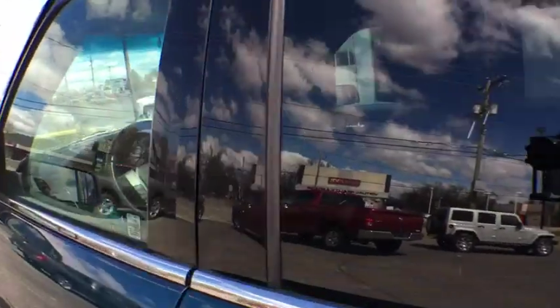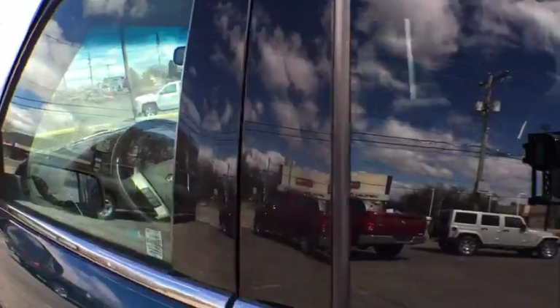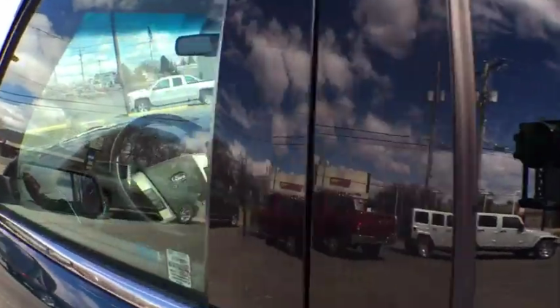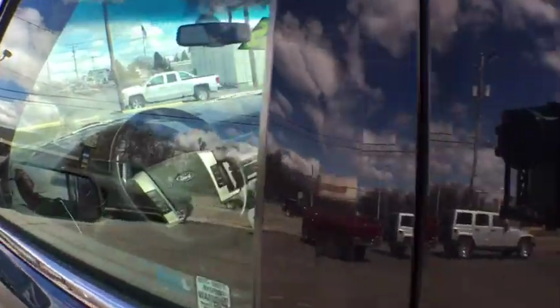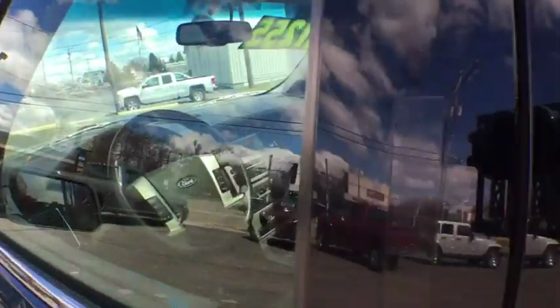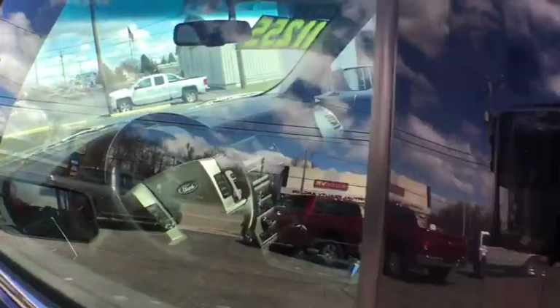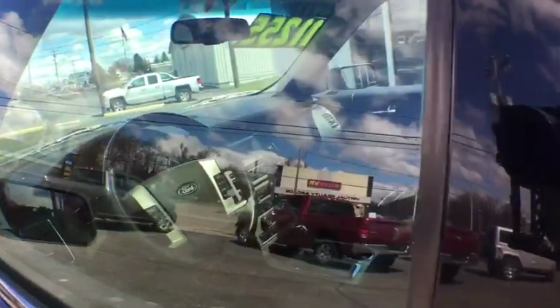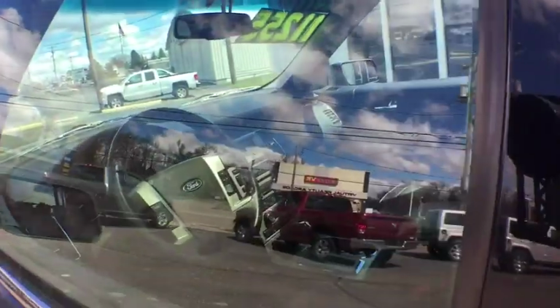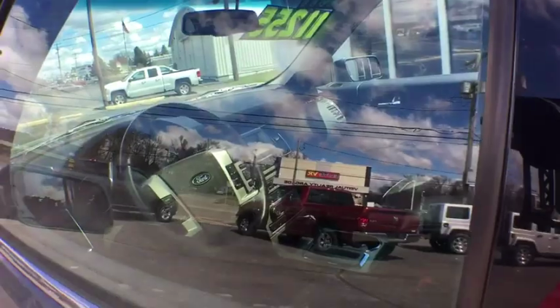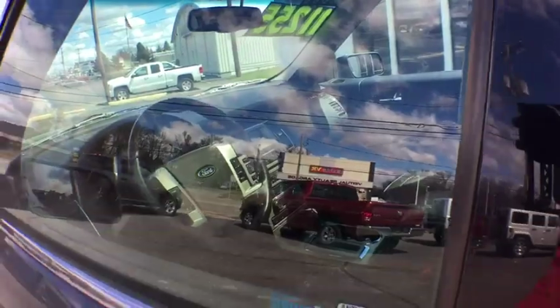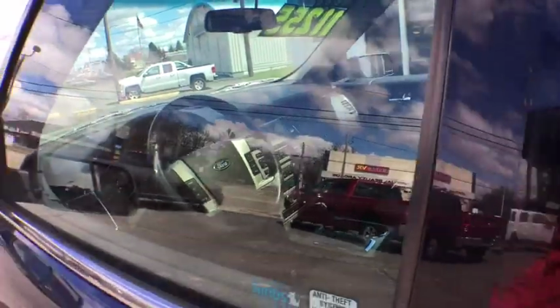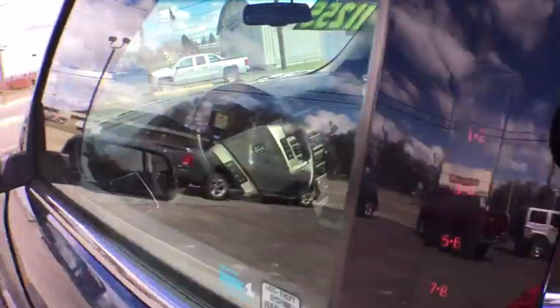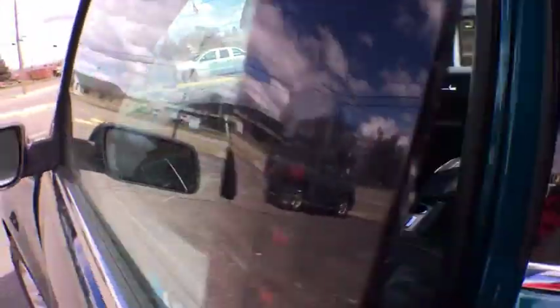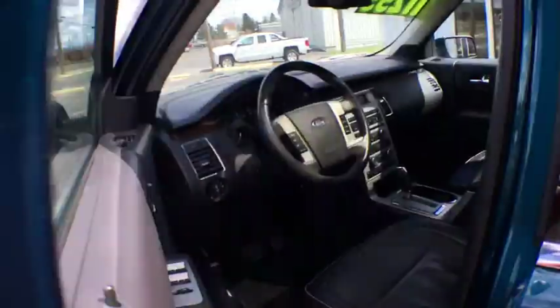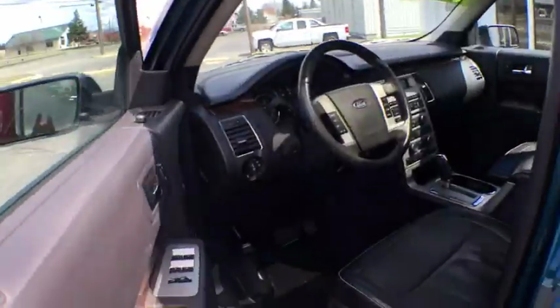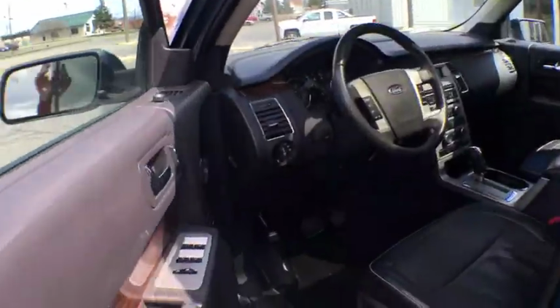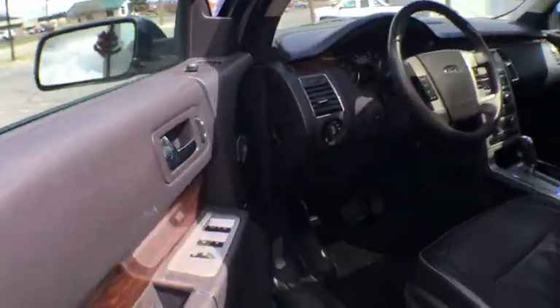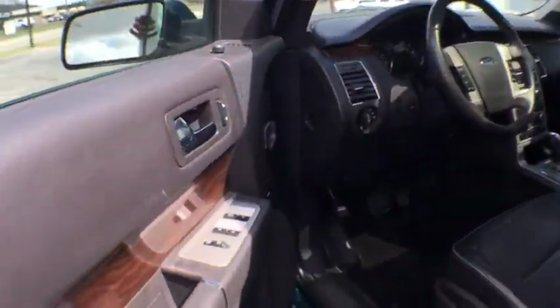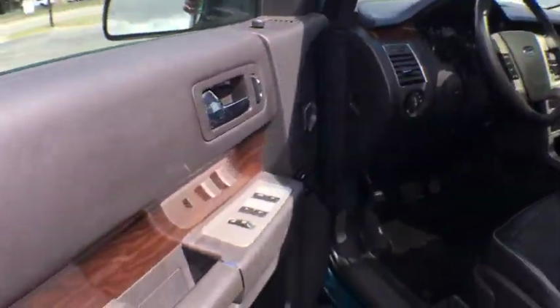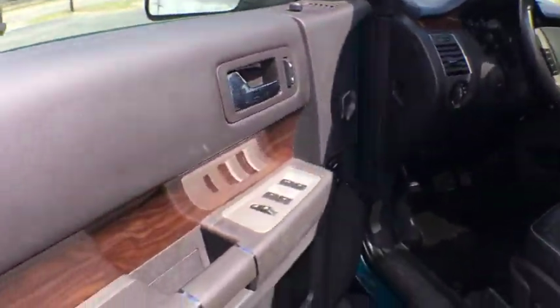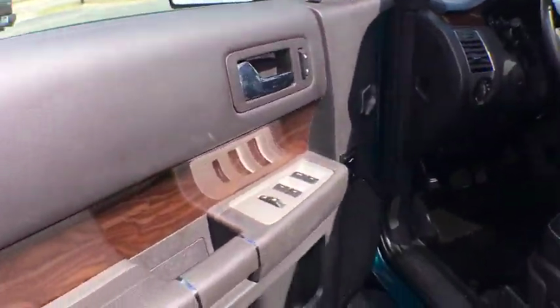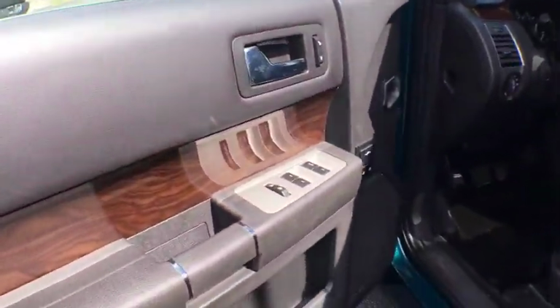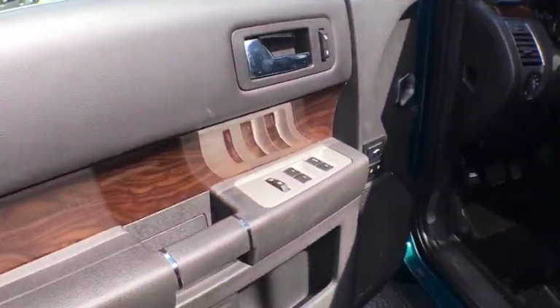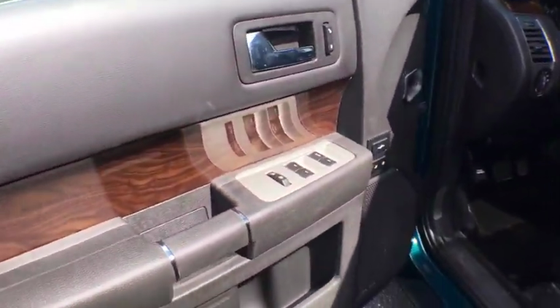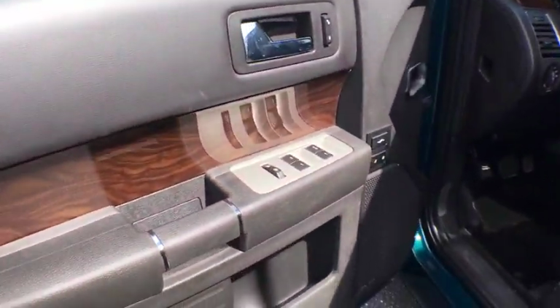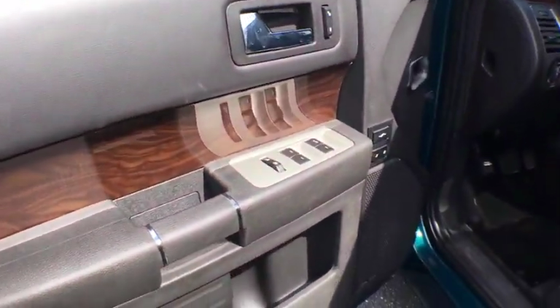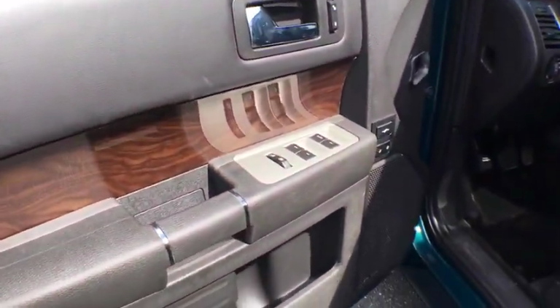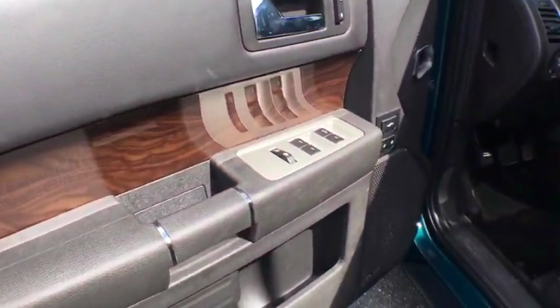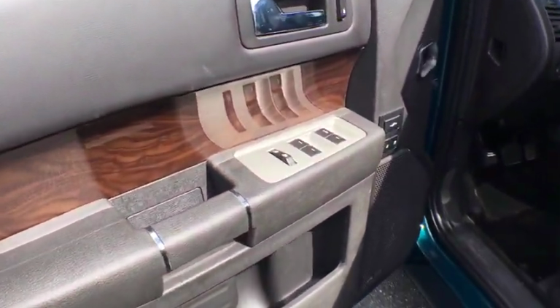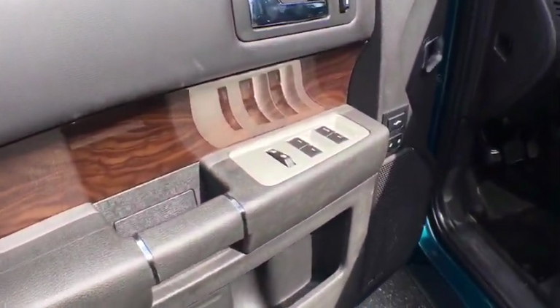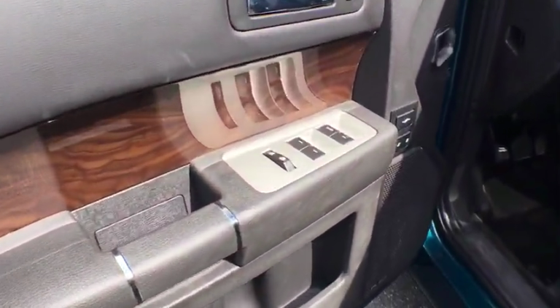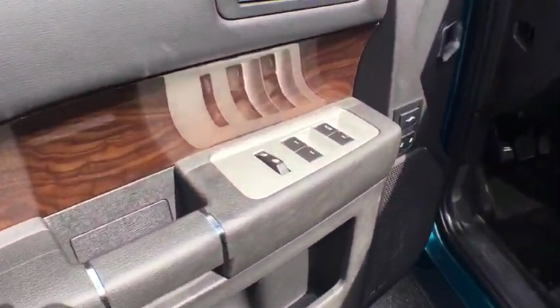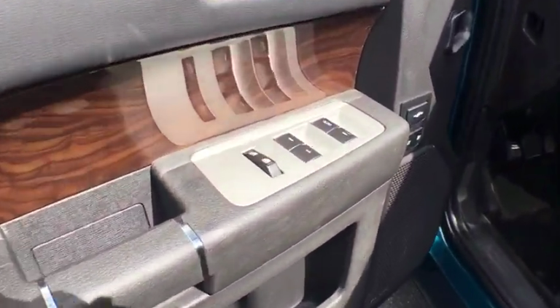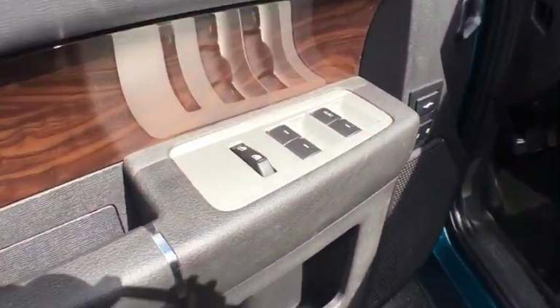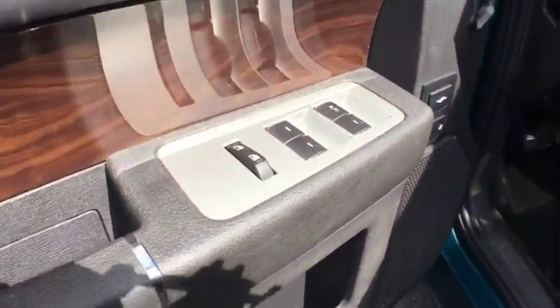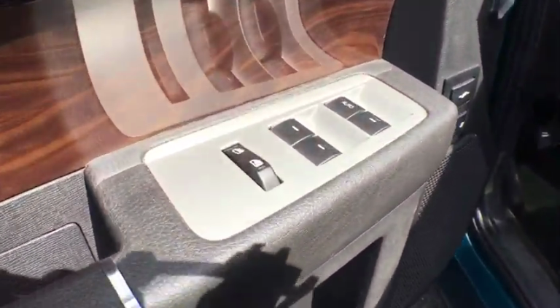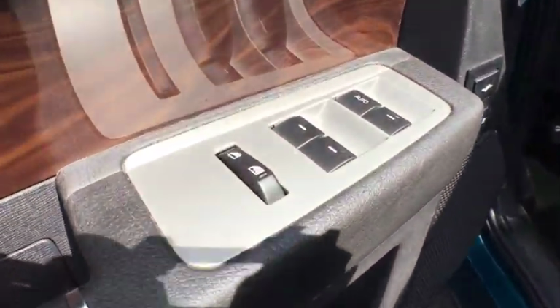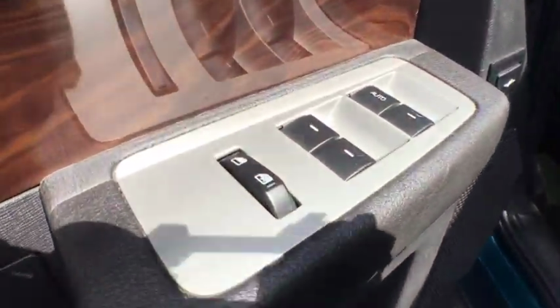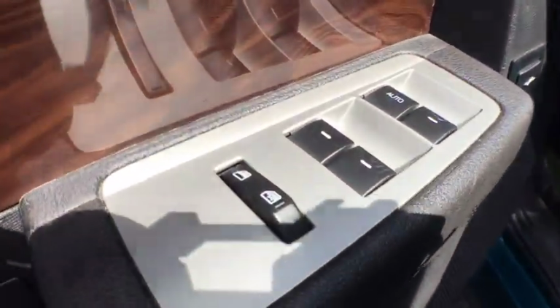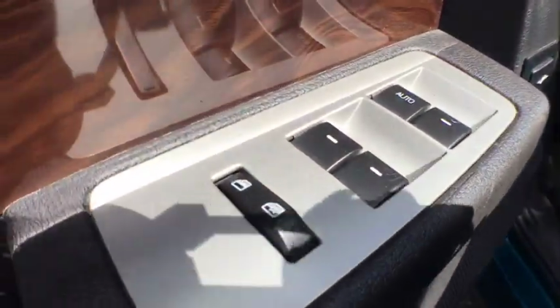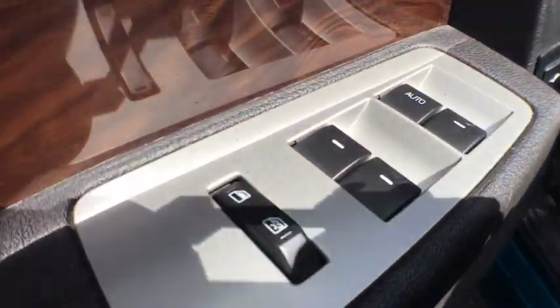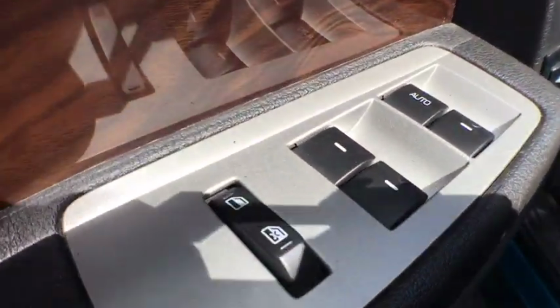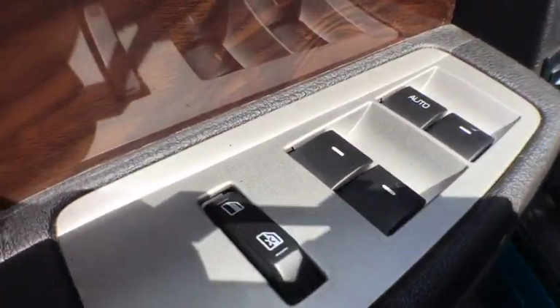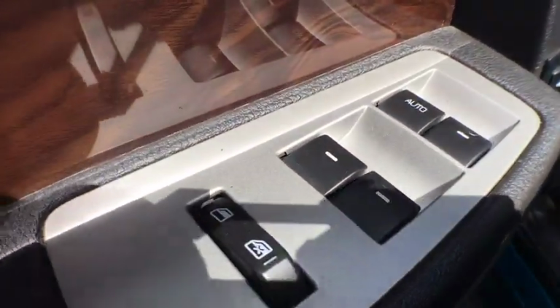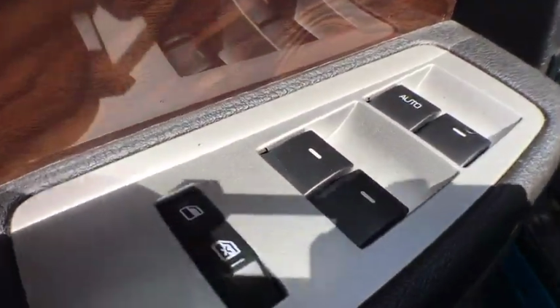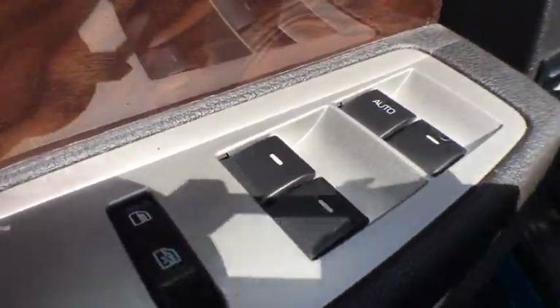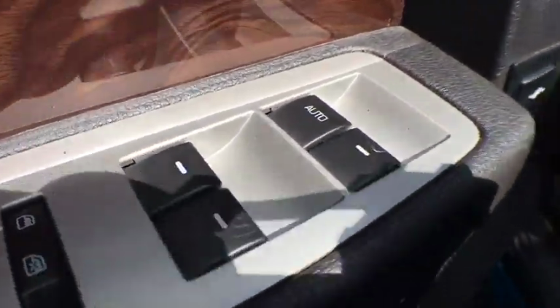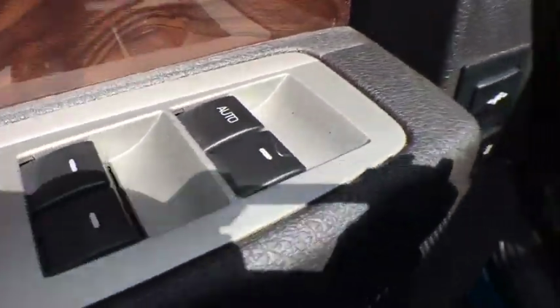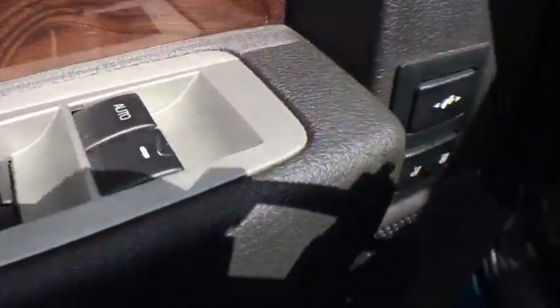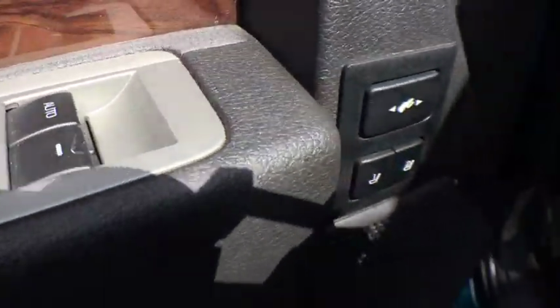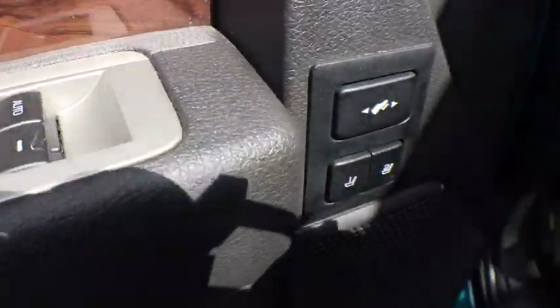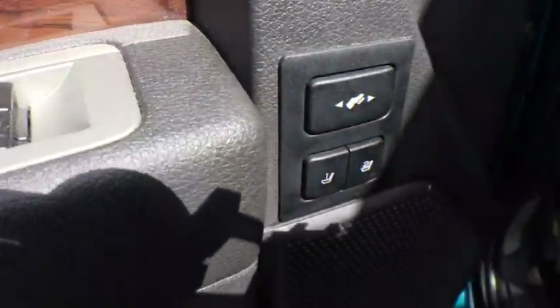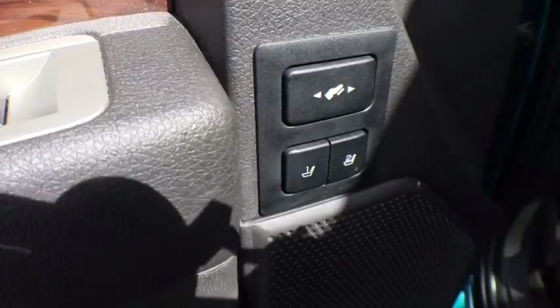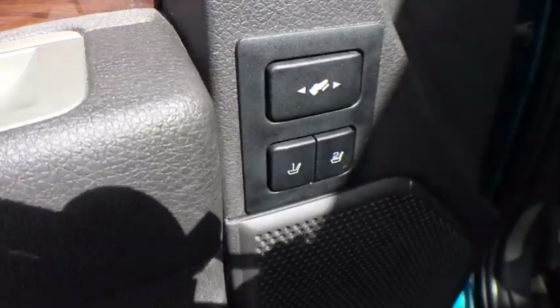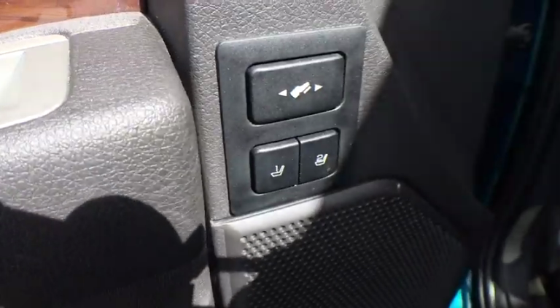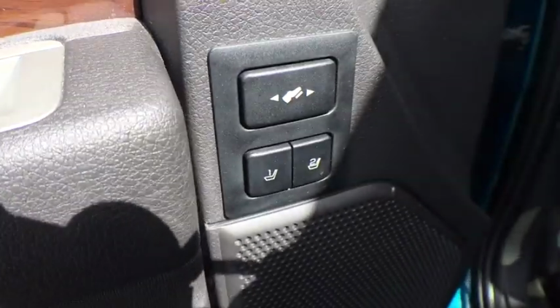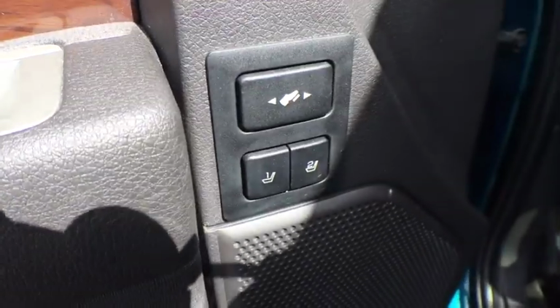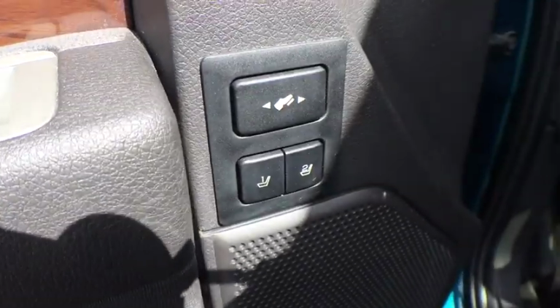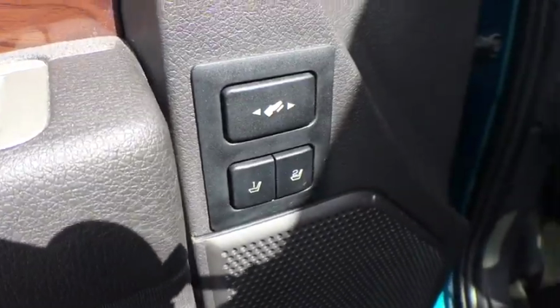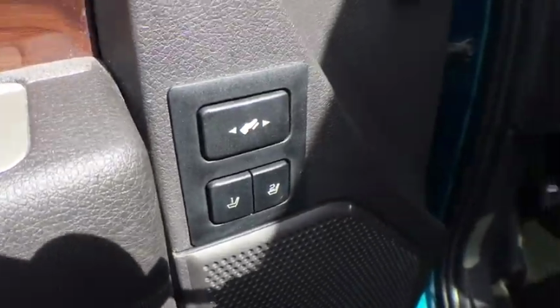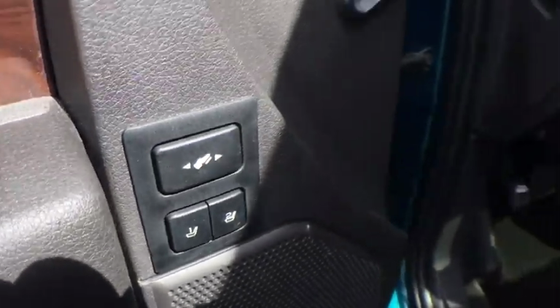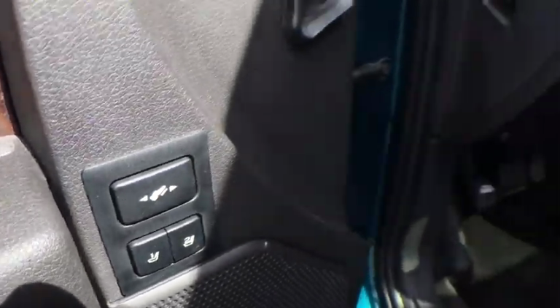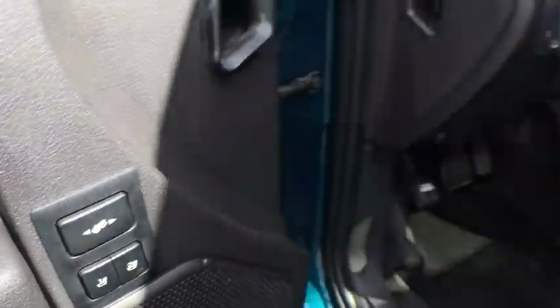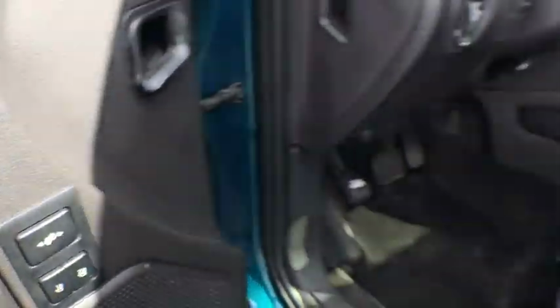Heated front seat, electronic stability control, brake assist, panic alarm, remote keyless entry, overhead console.